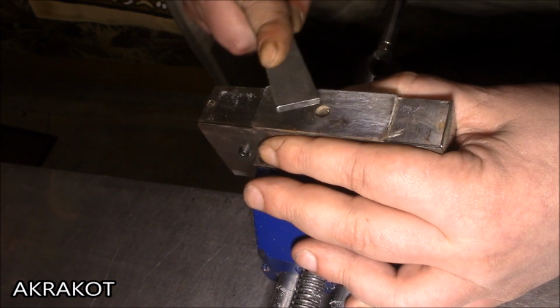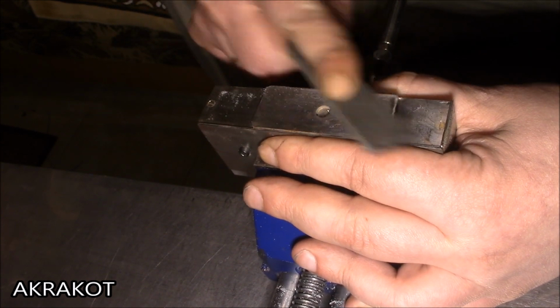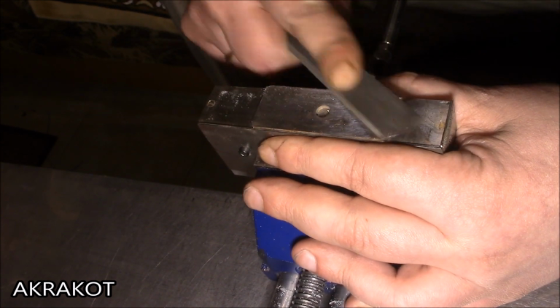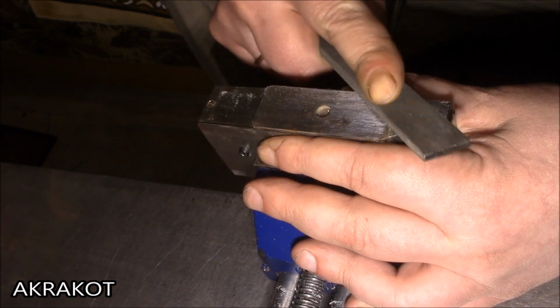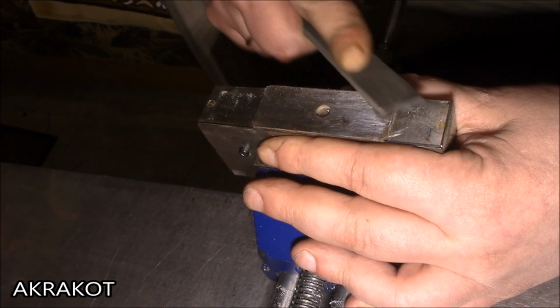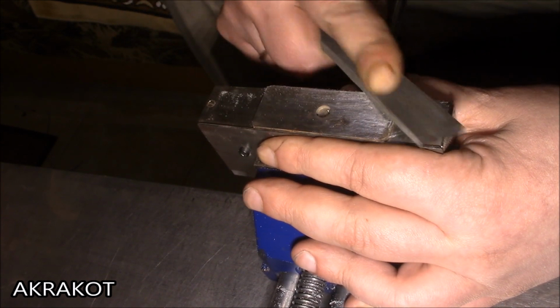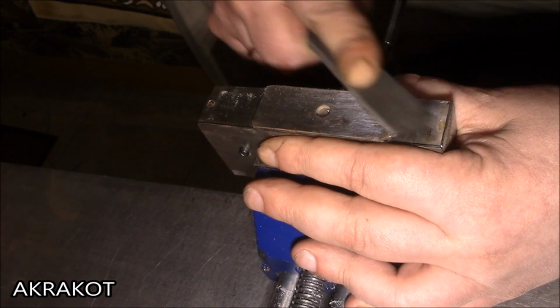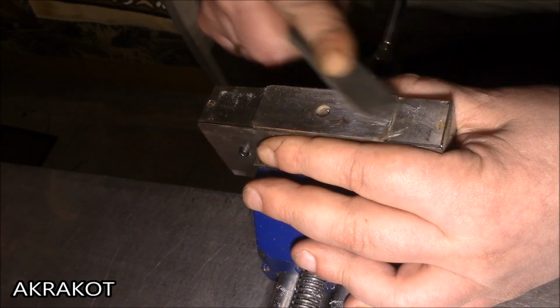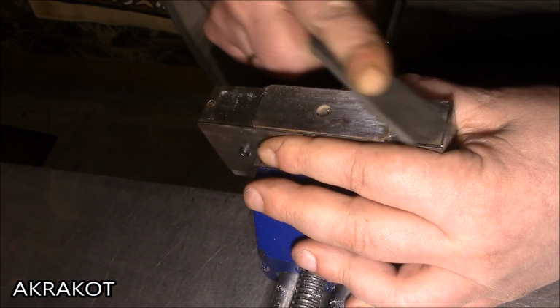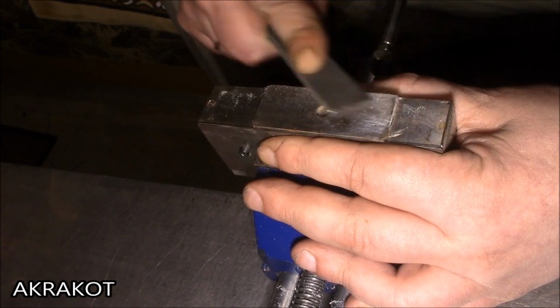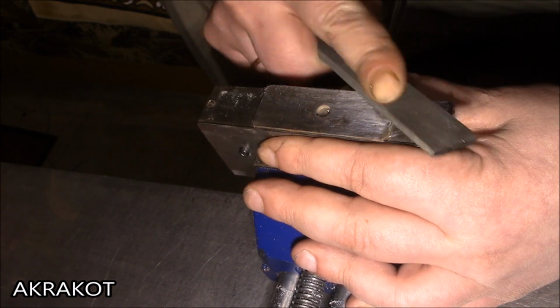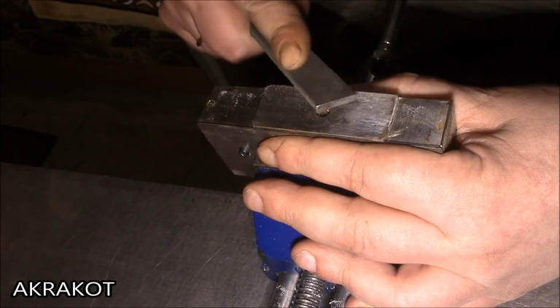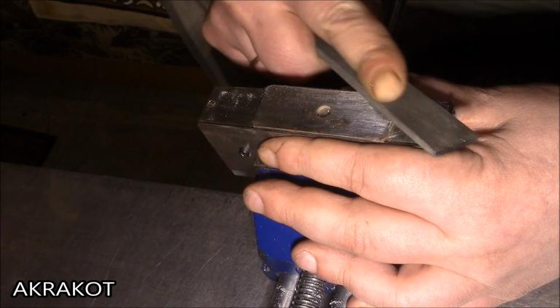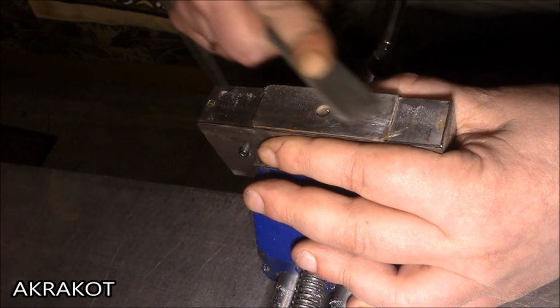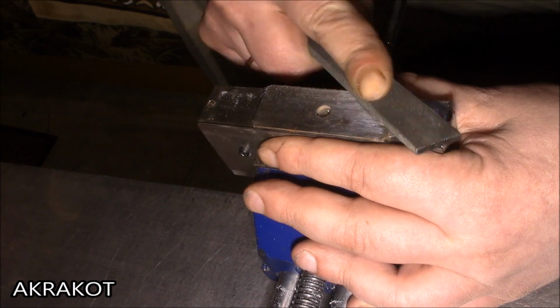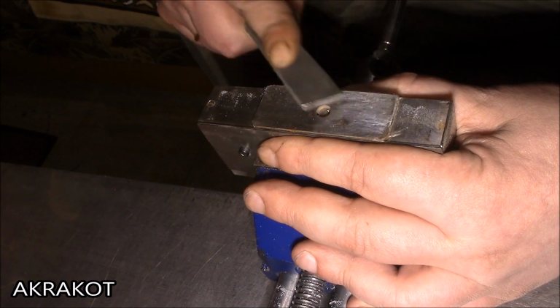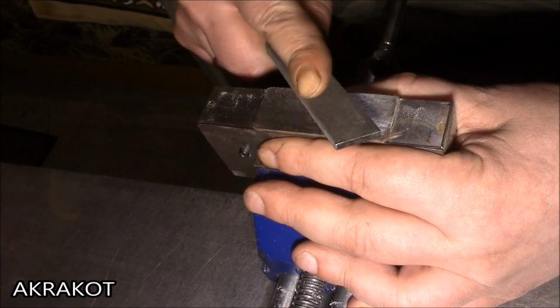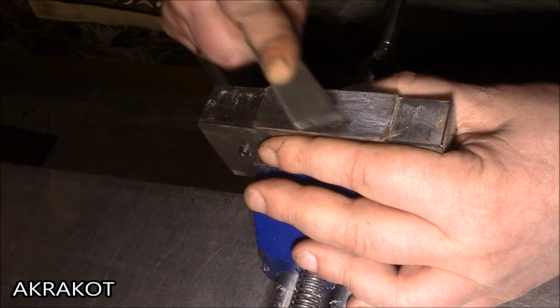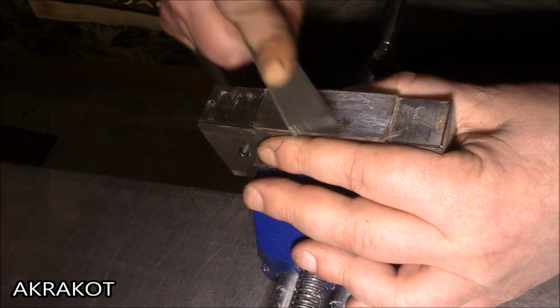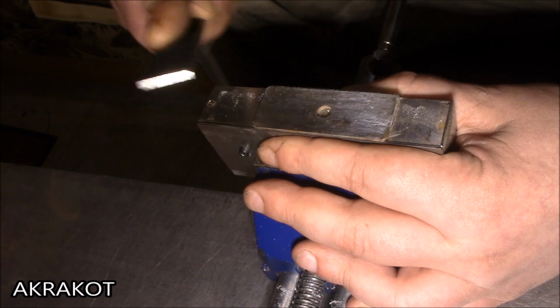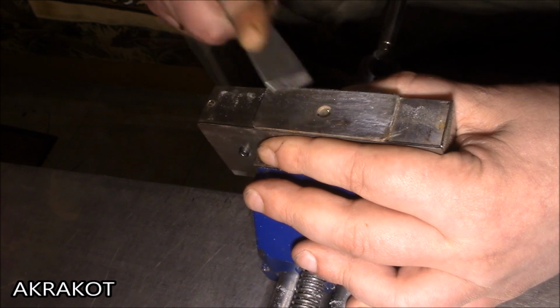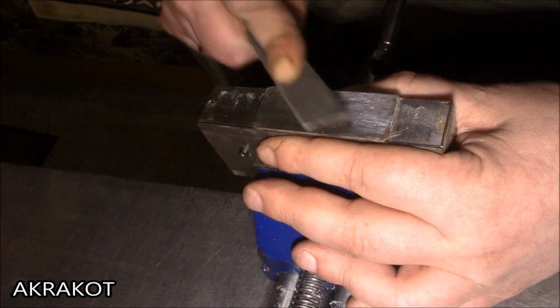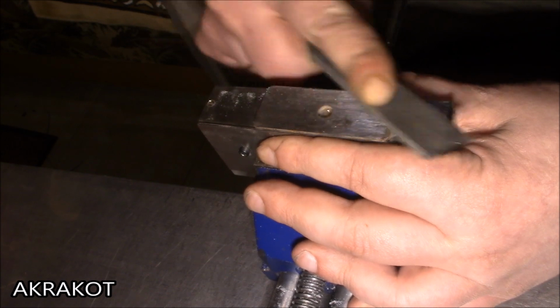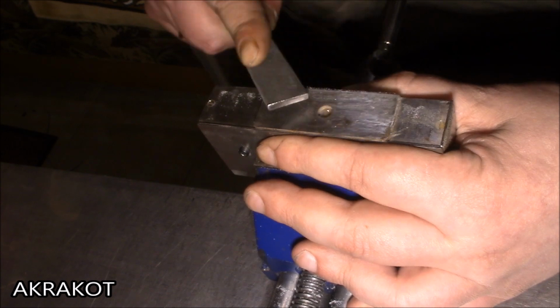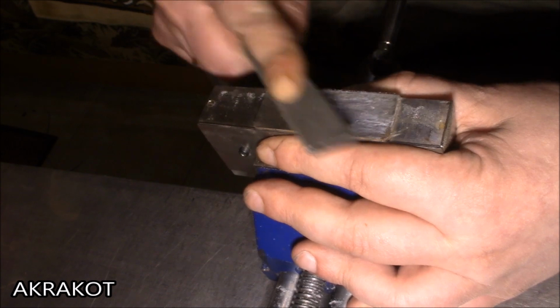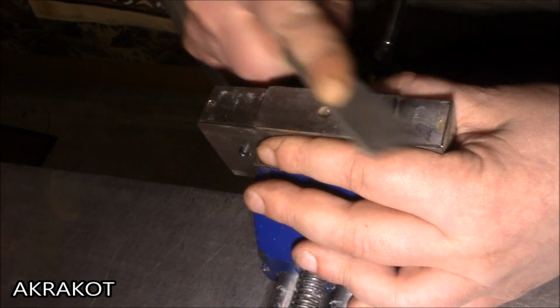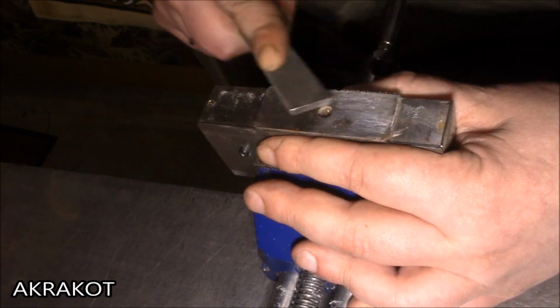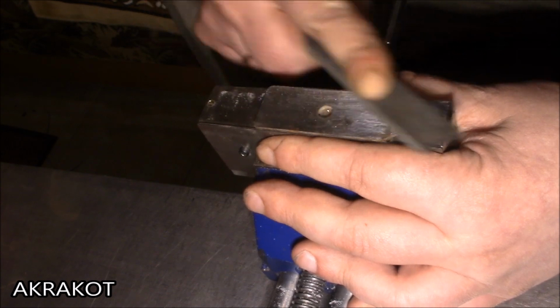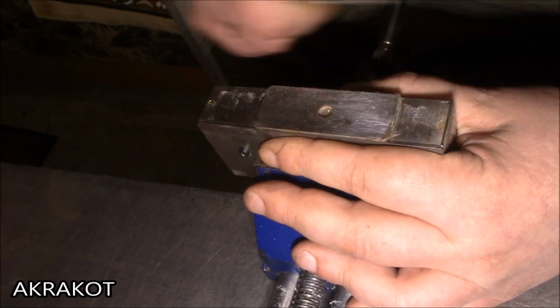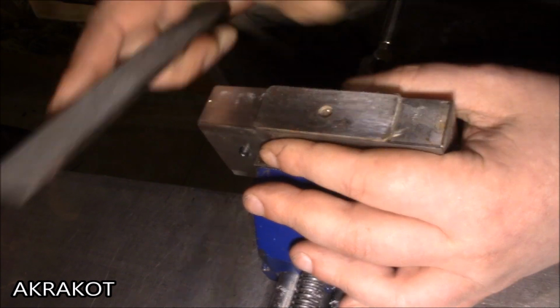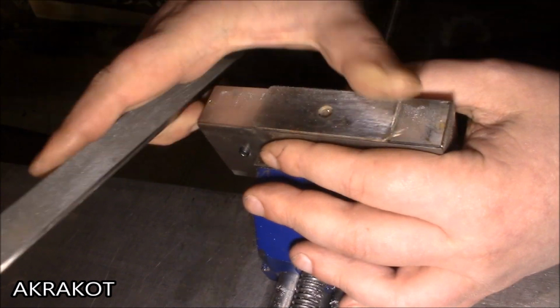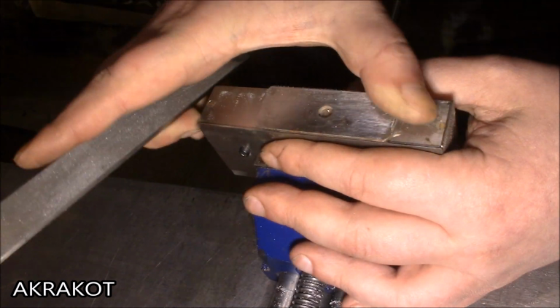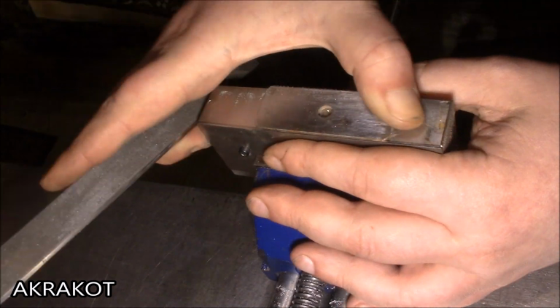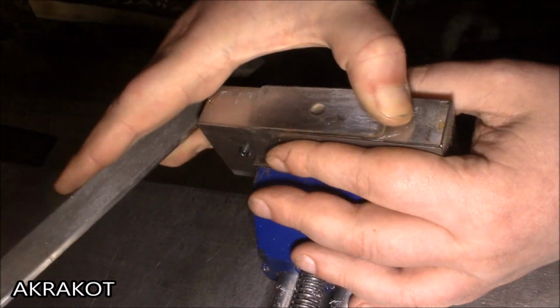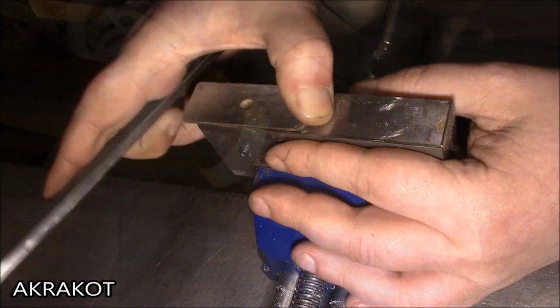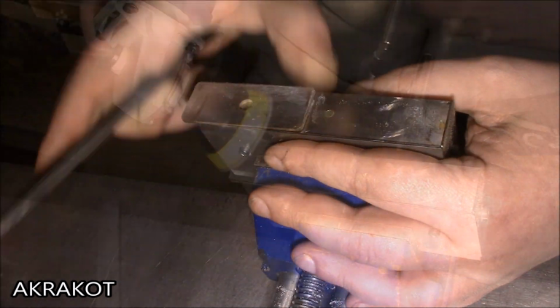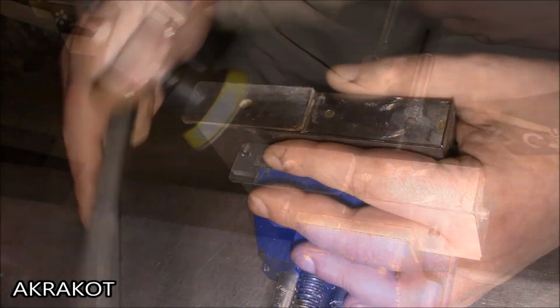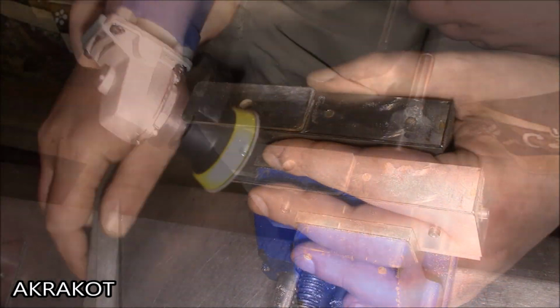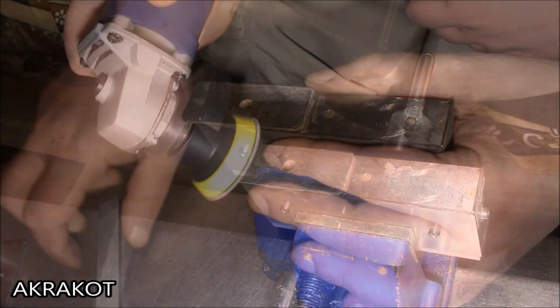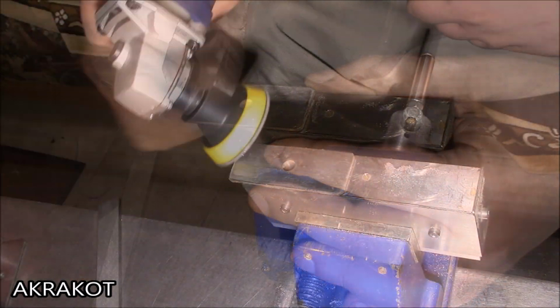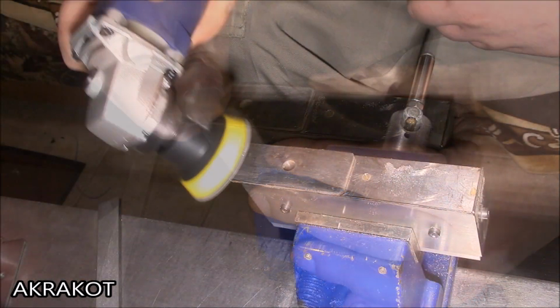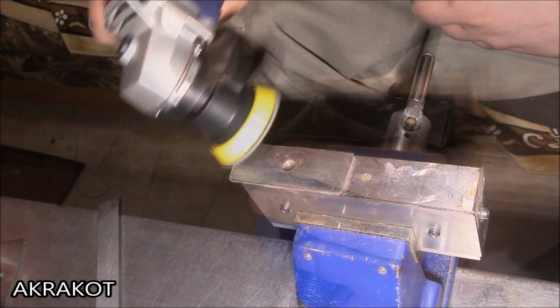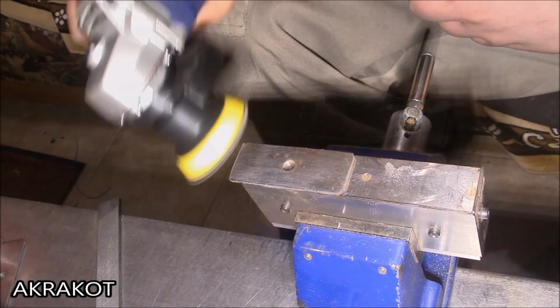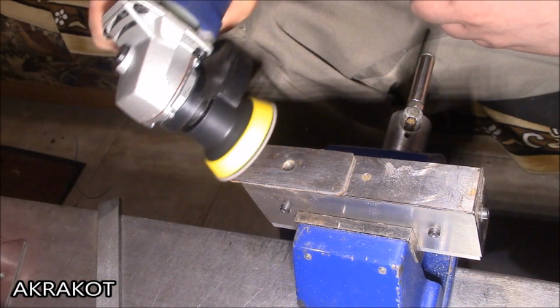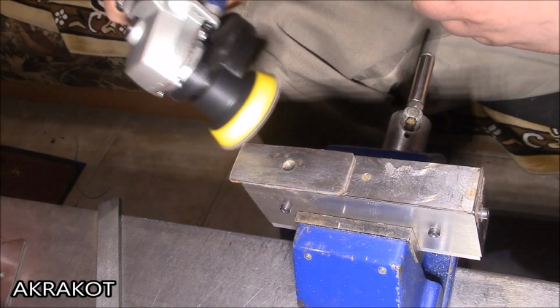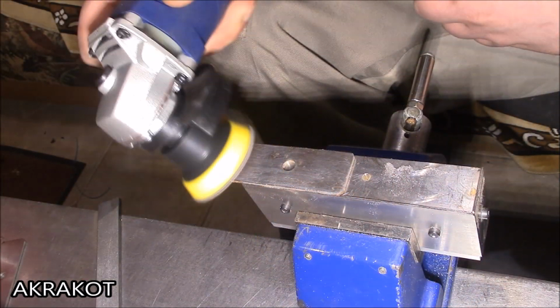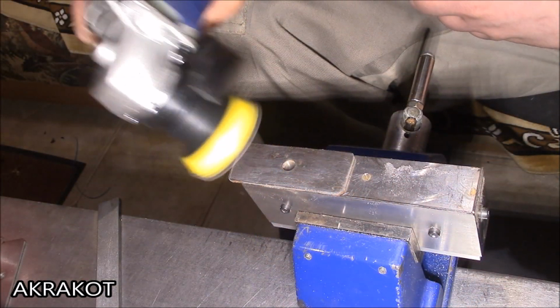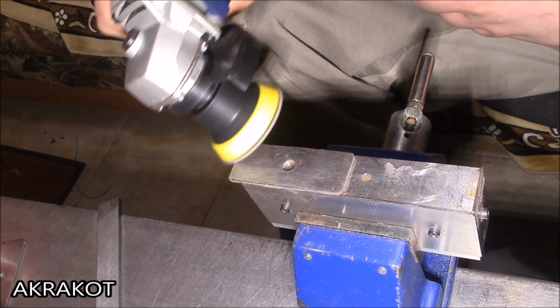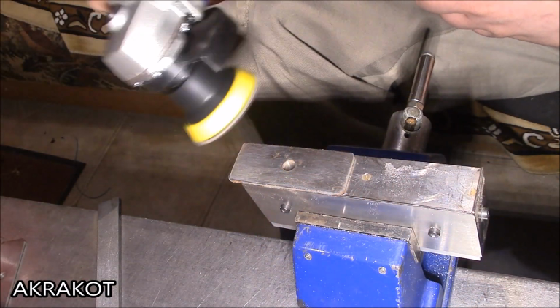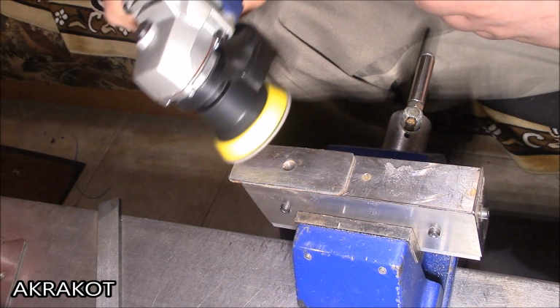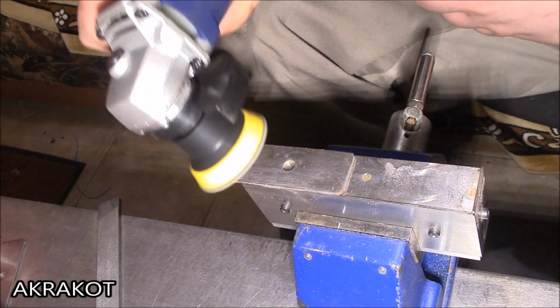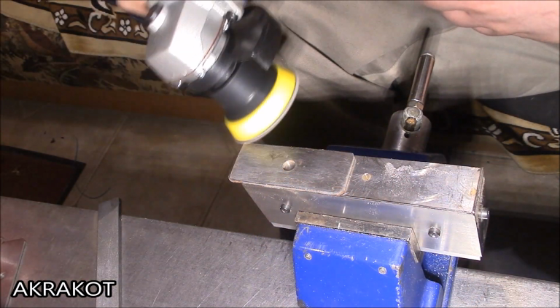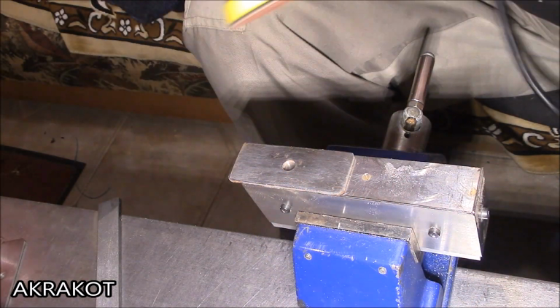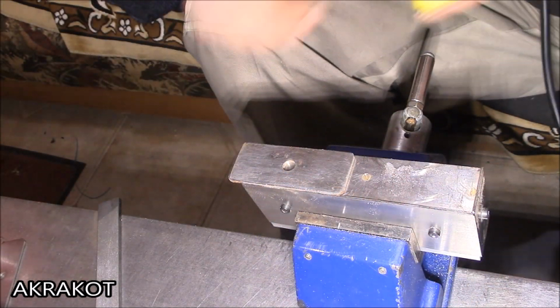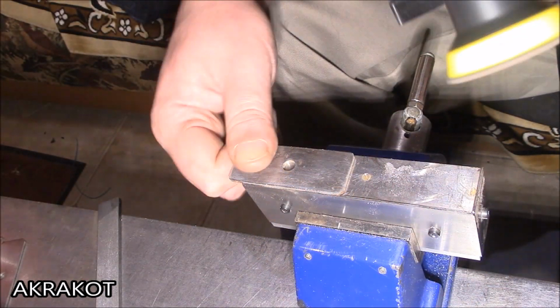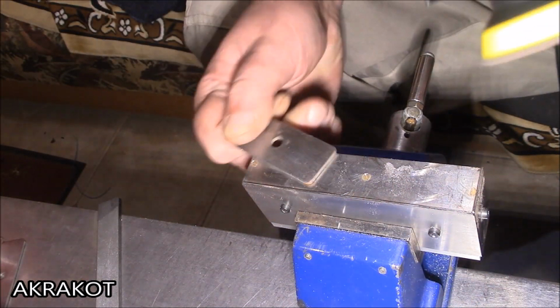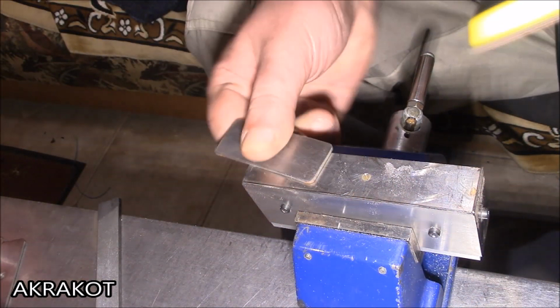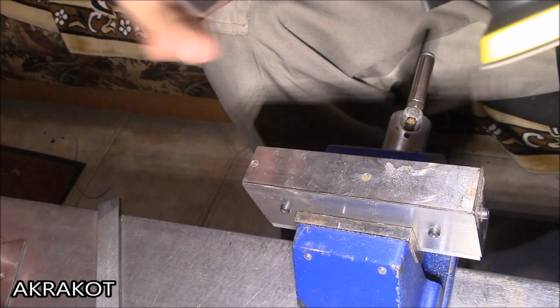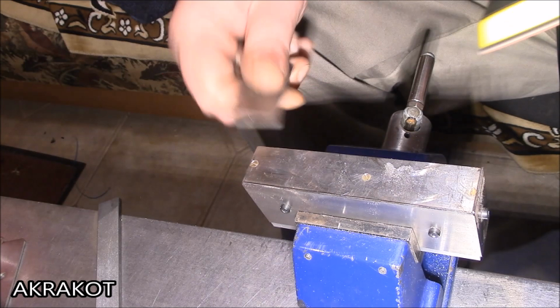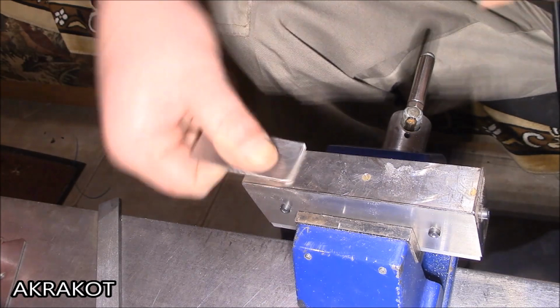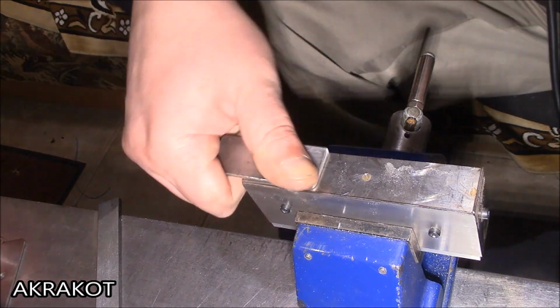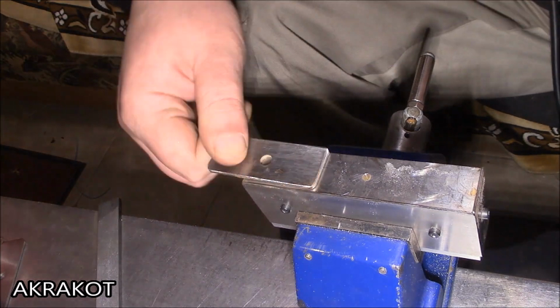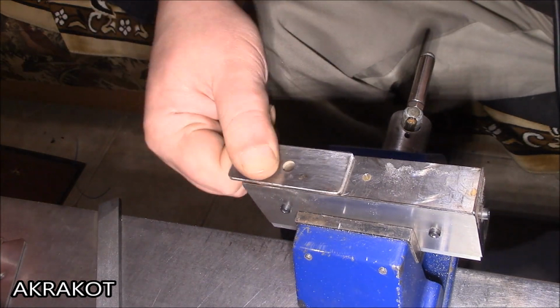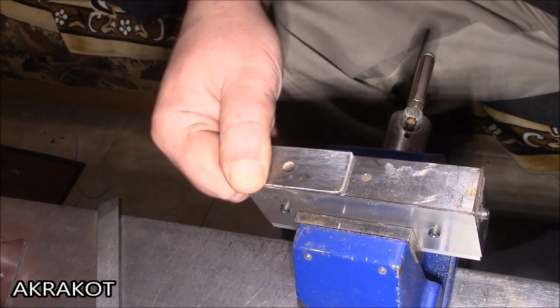A magnetic lock can be used for various handicrafts, or when it is necessary to quickly change workpieces.